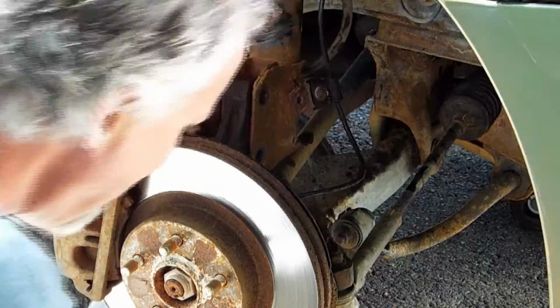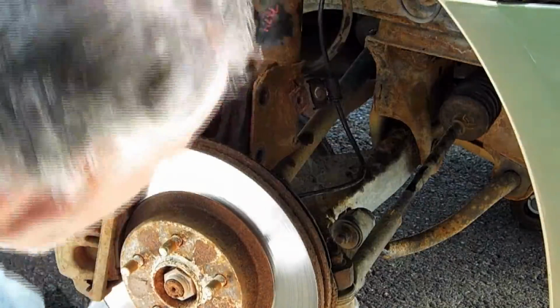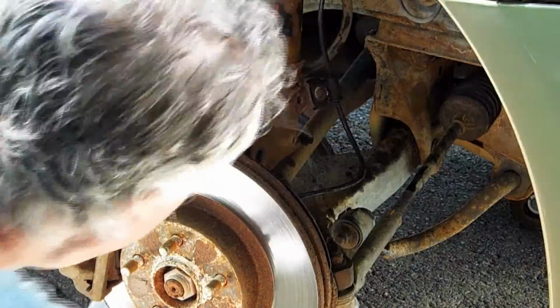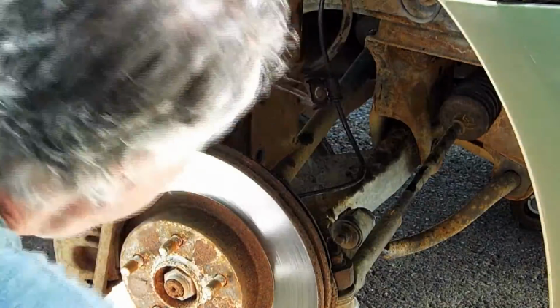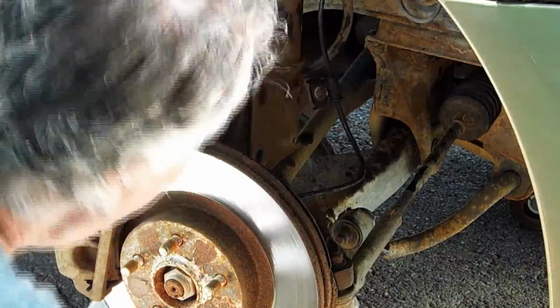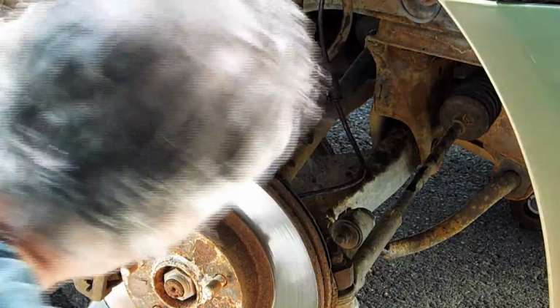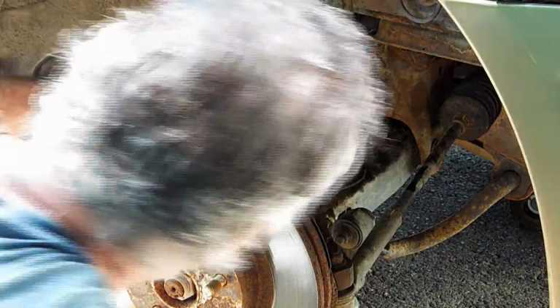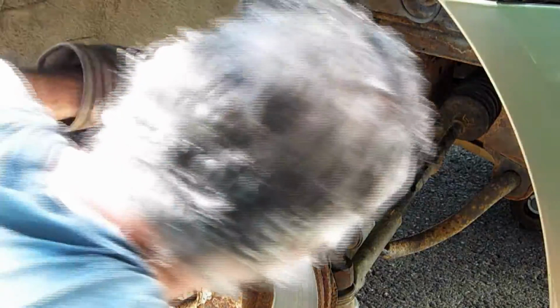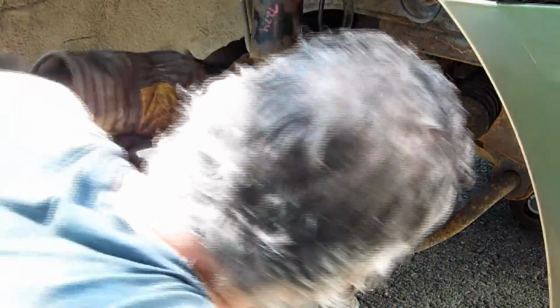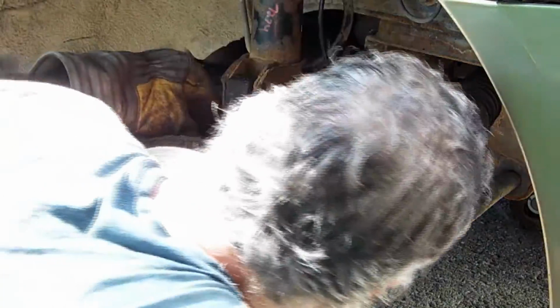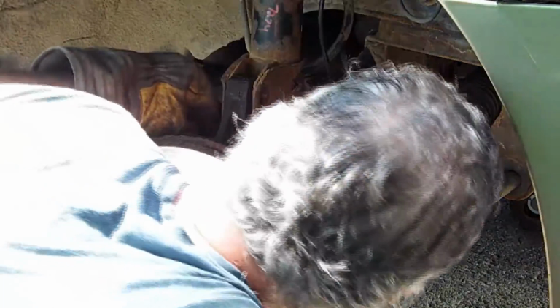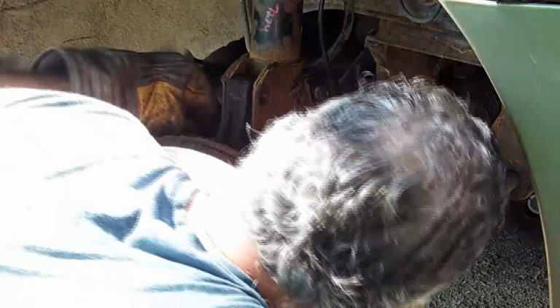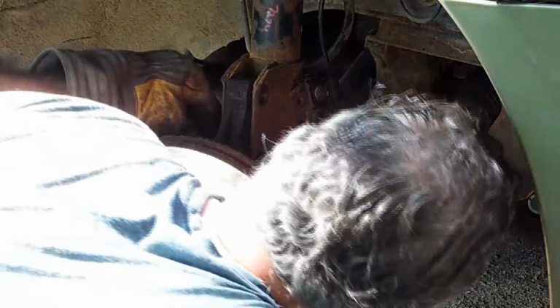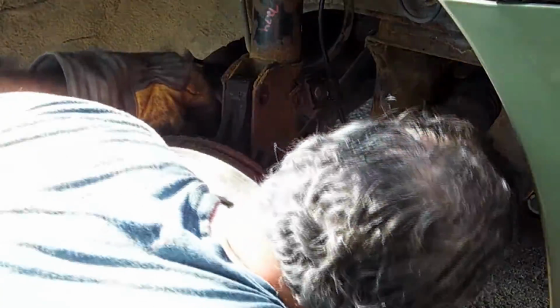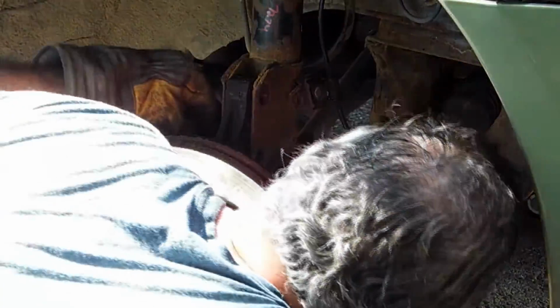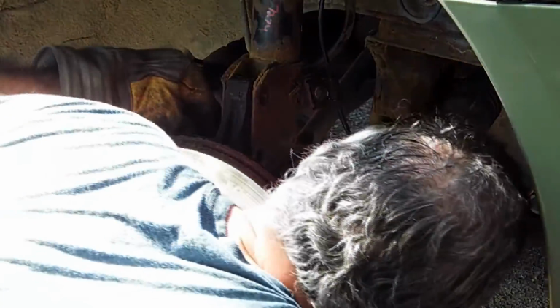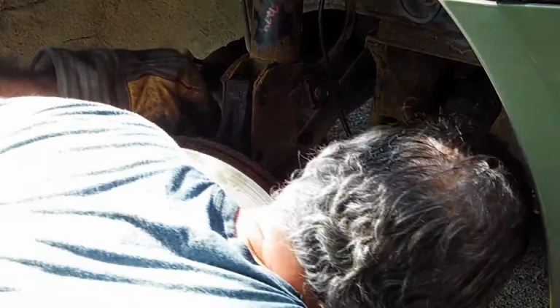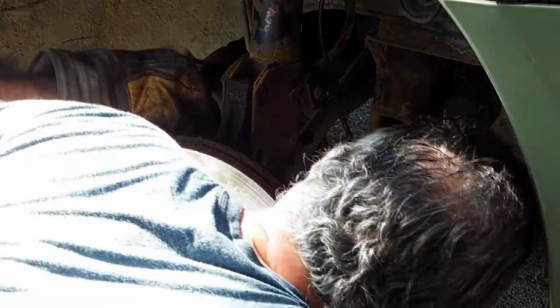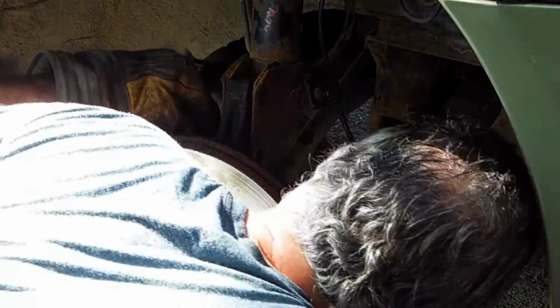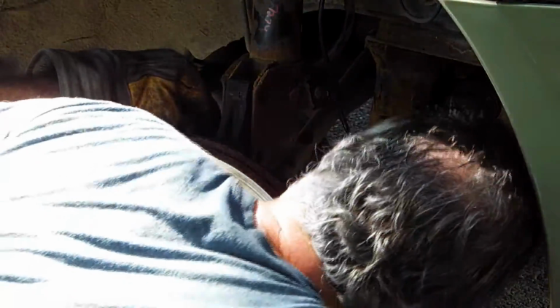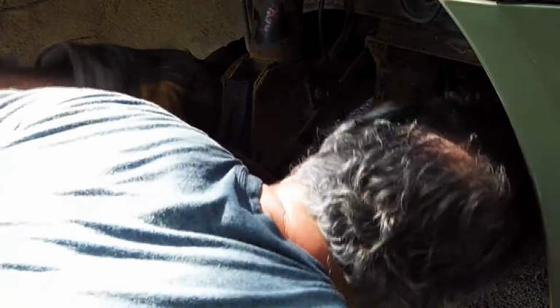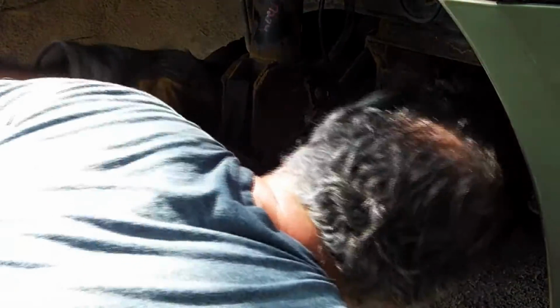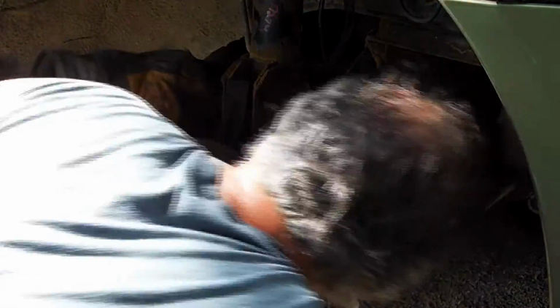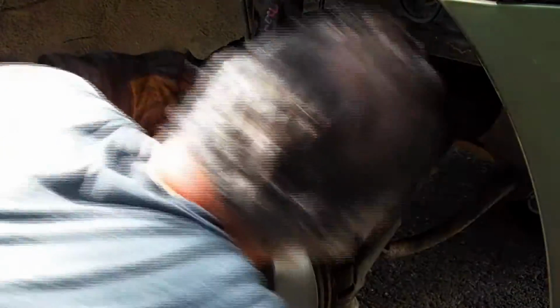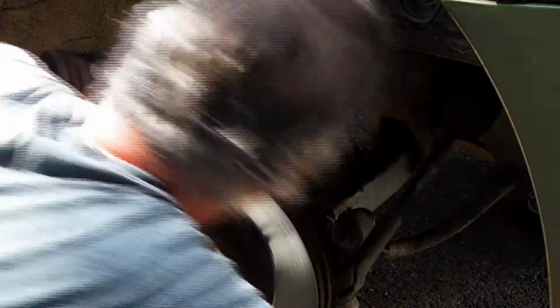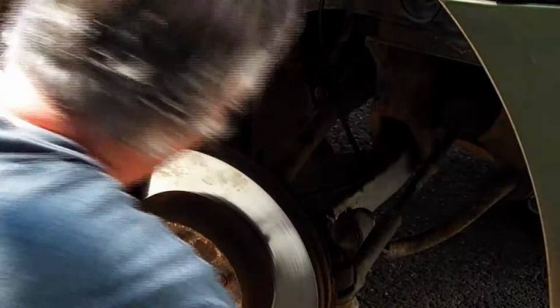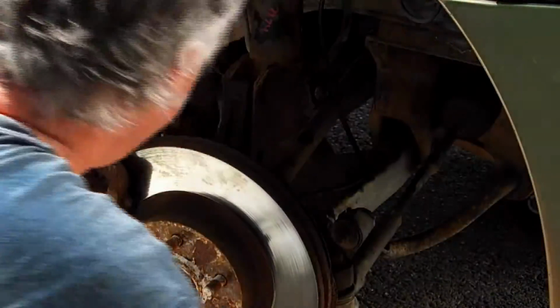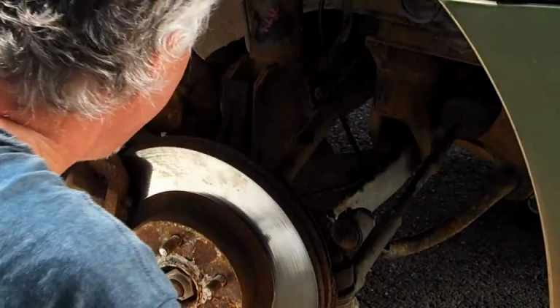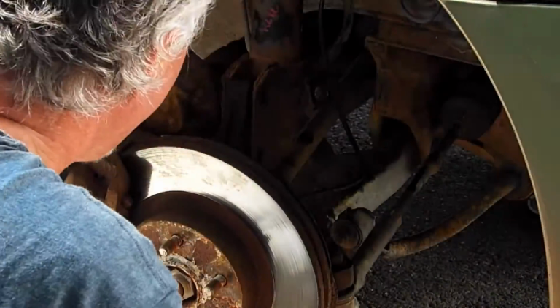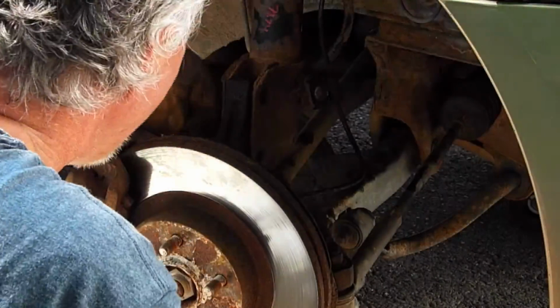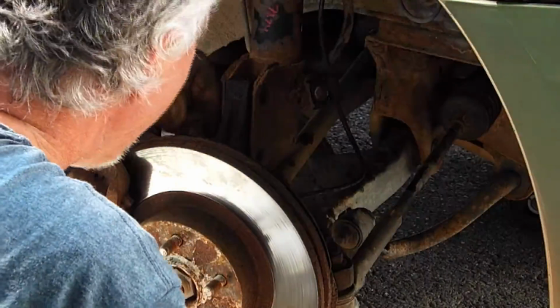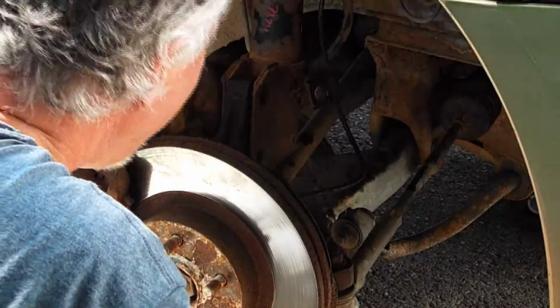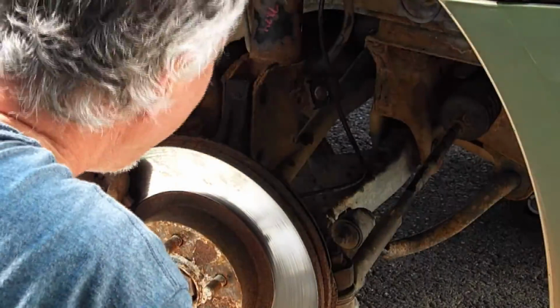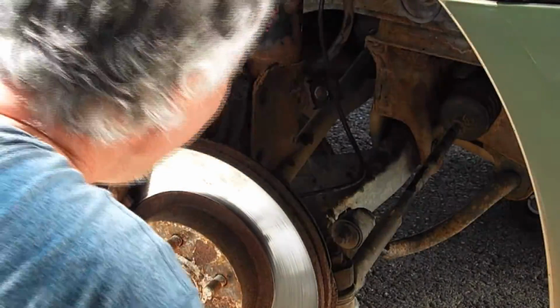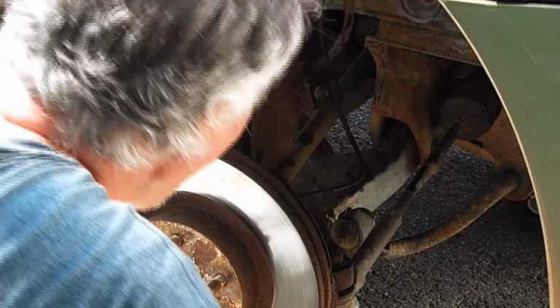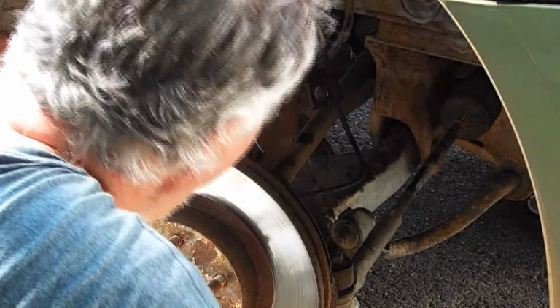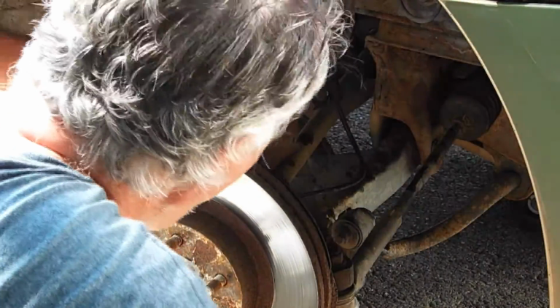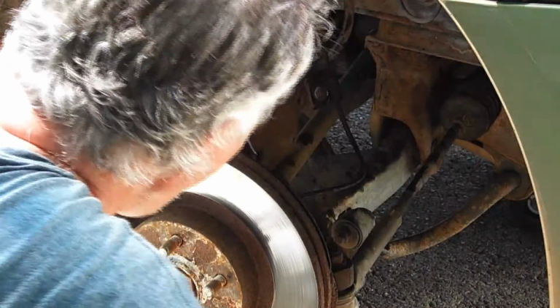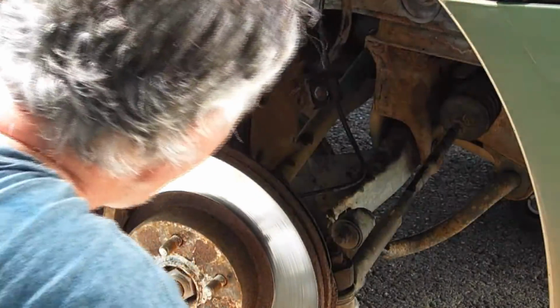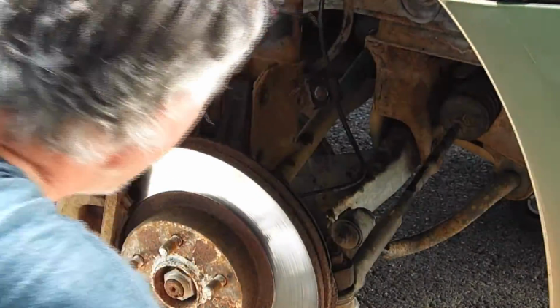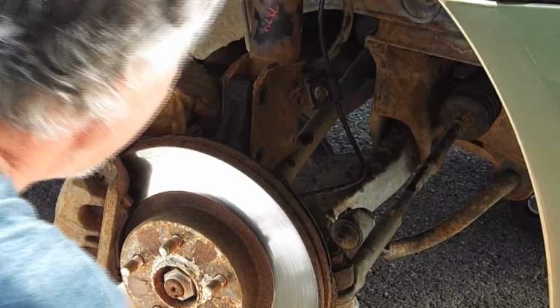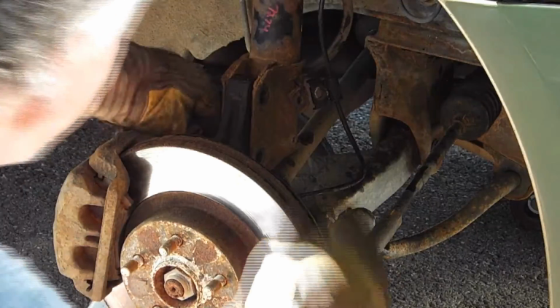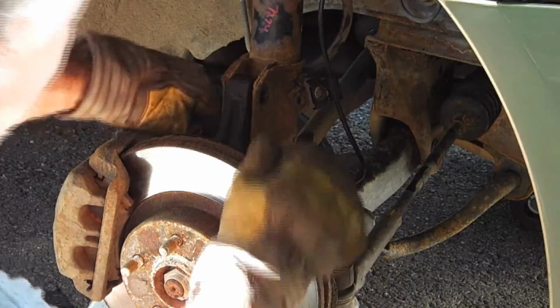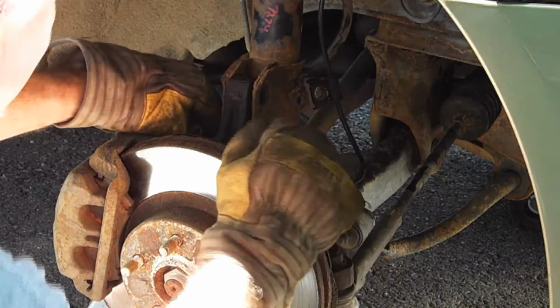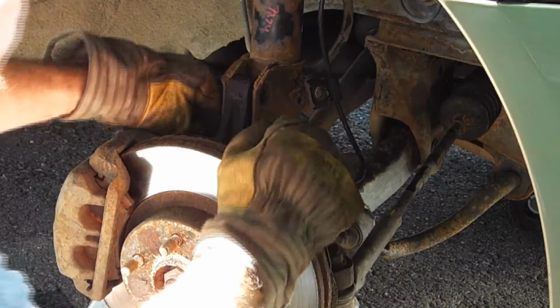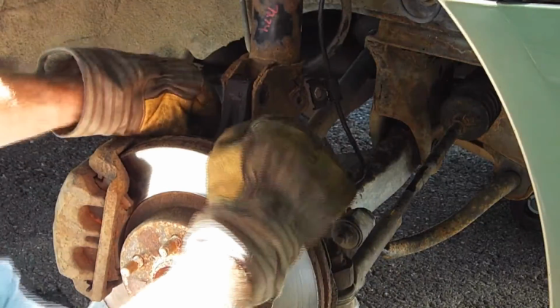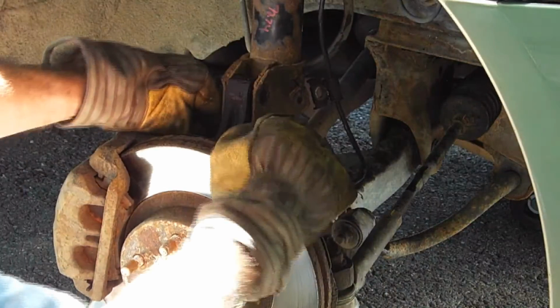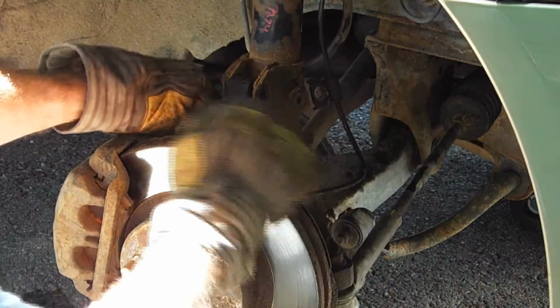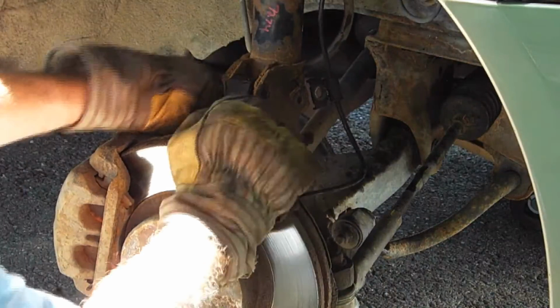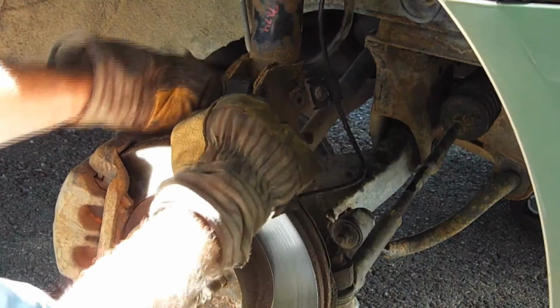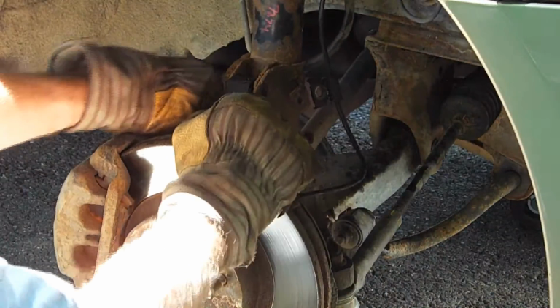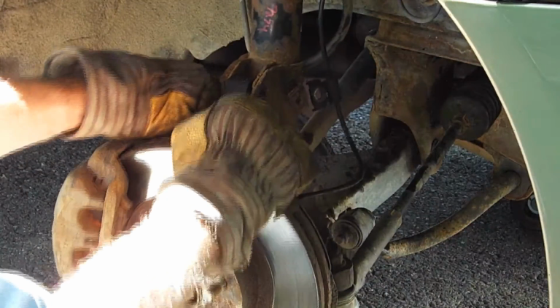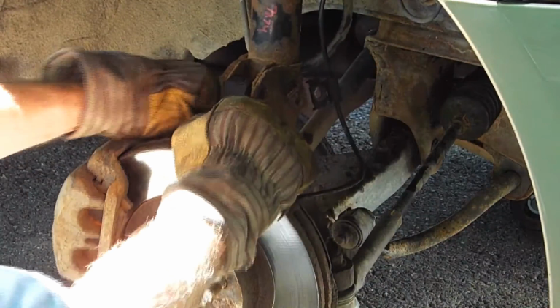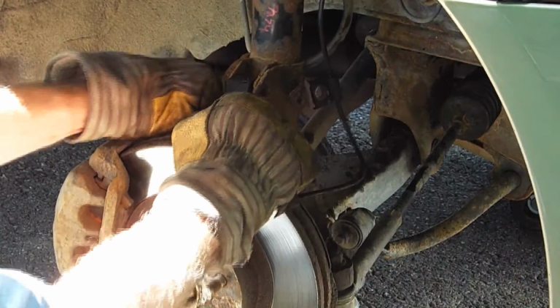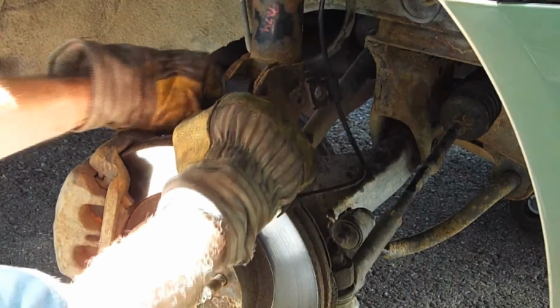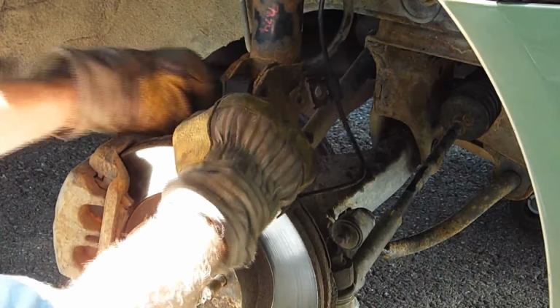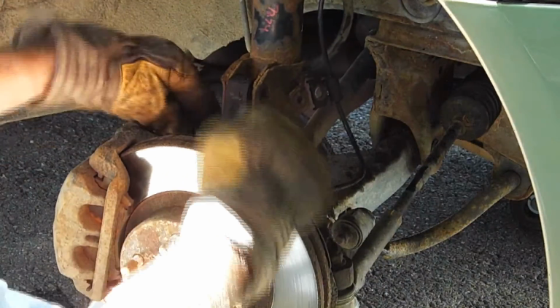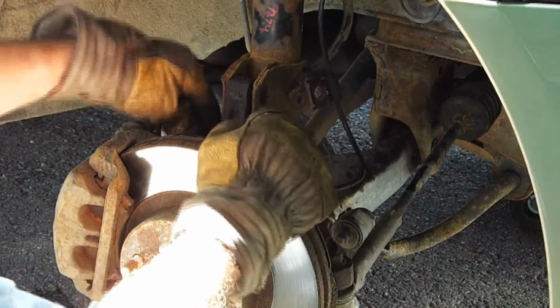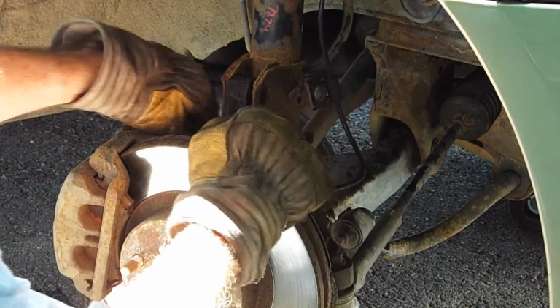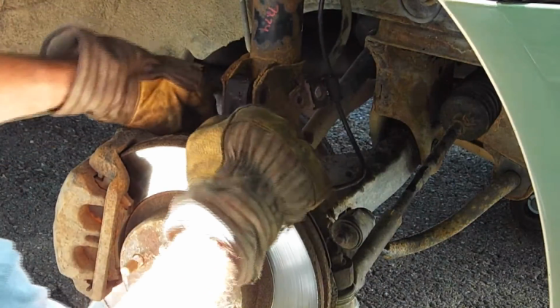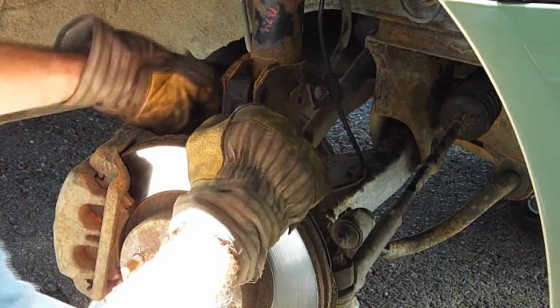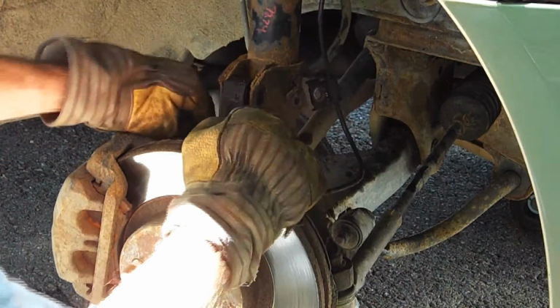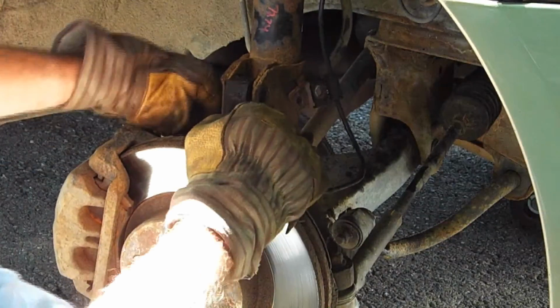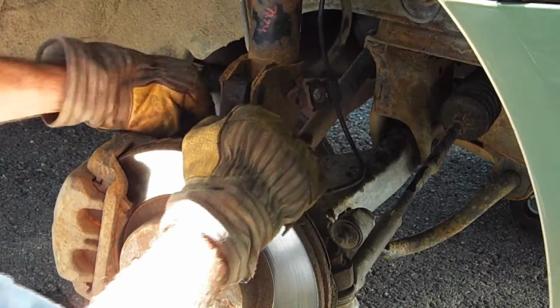The bolt is tempted to go through. The more I wiggle it around, it's coming through.